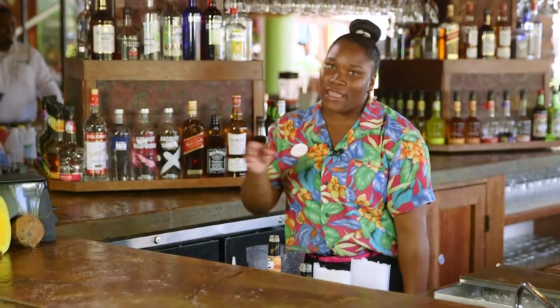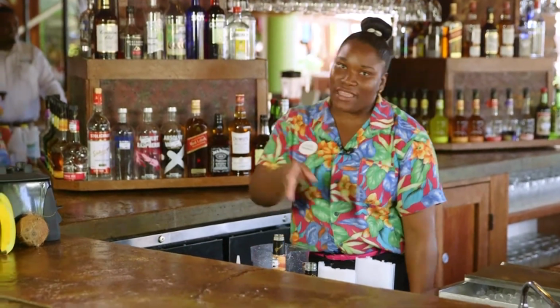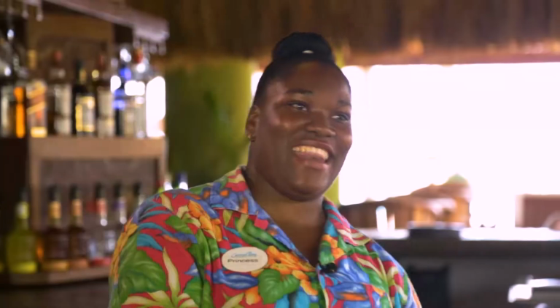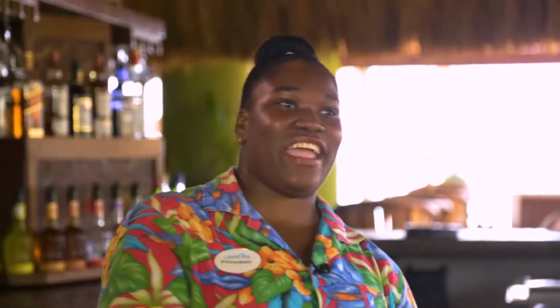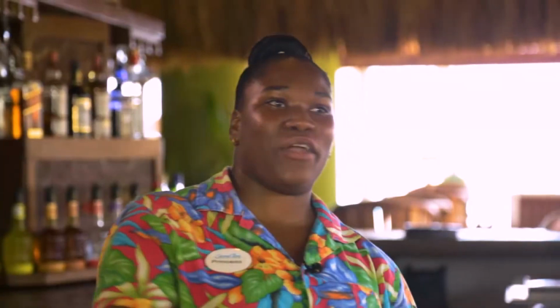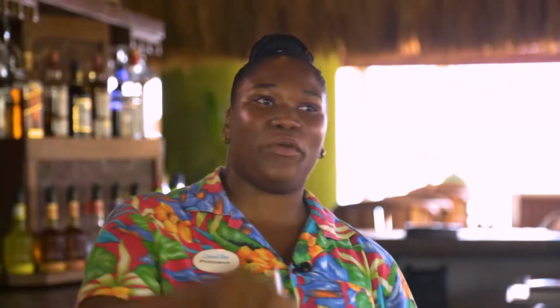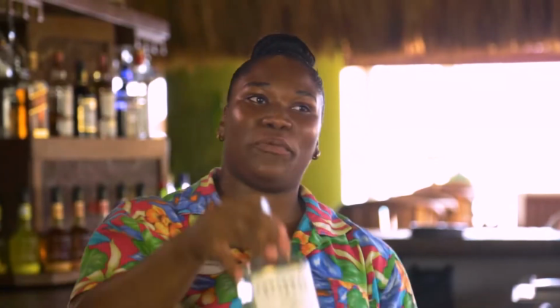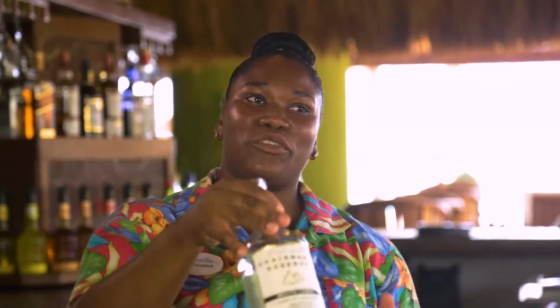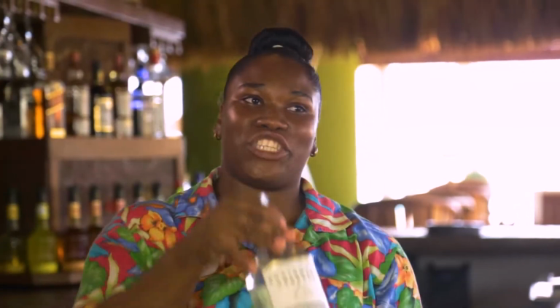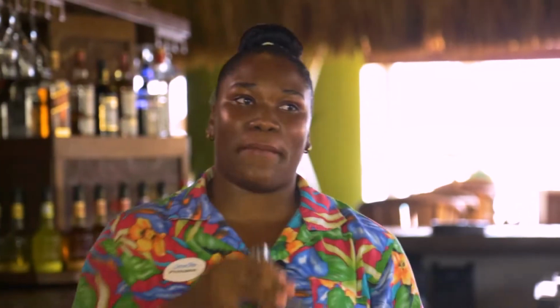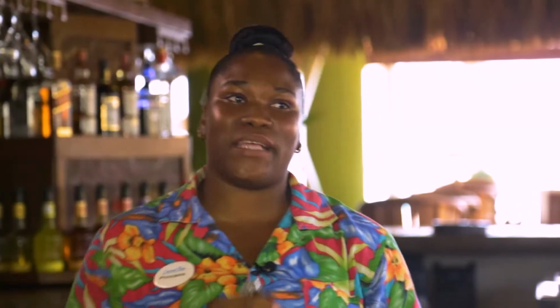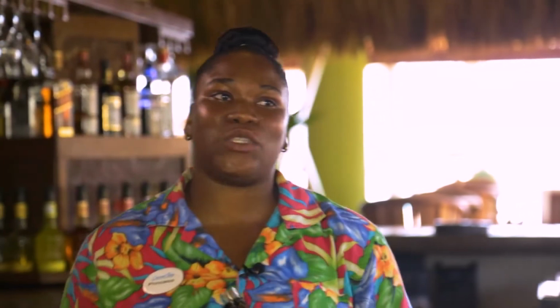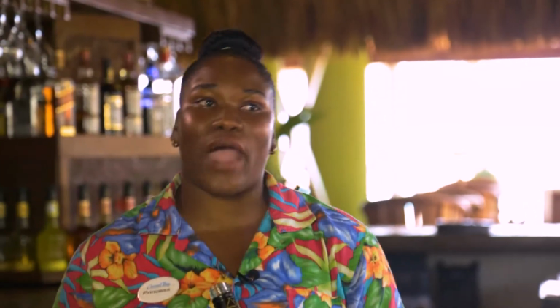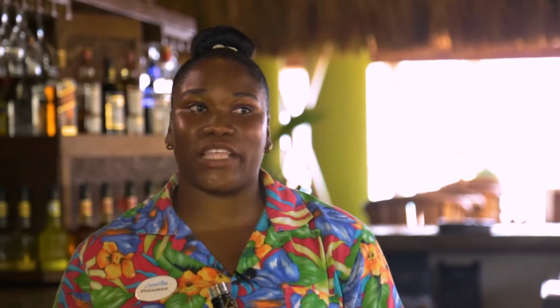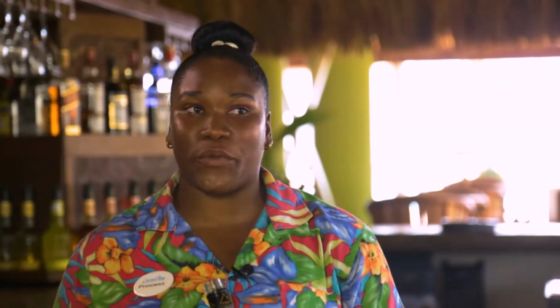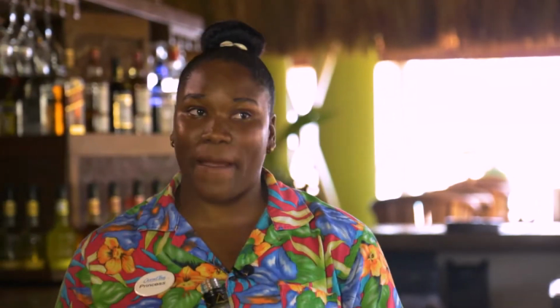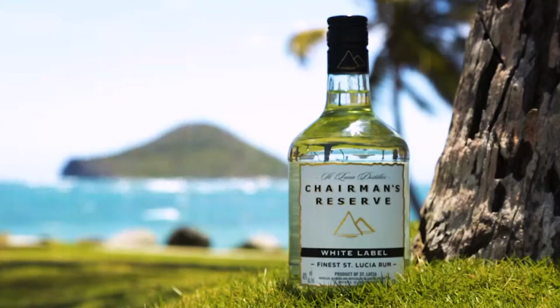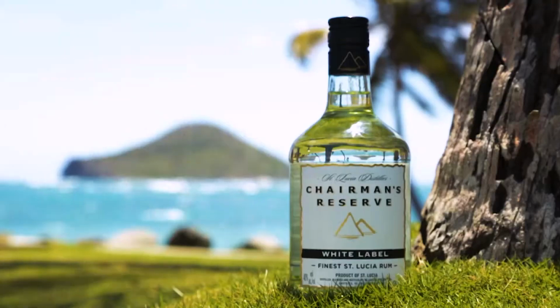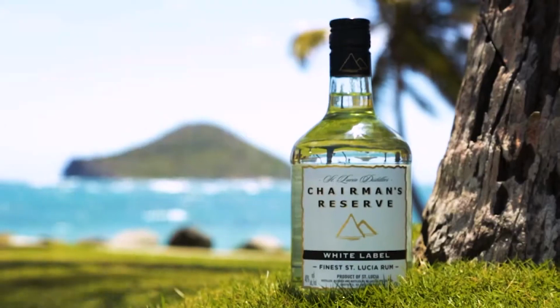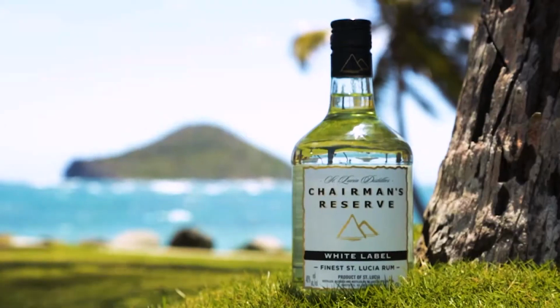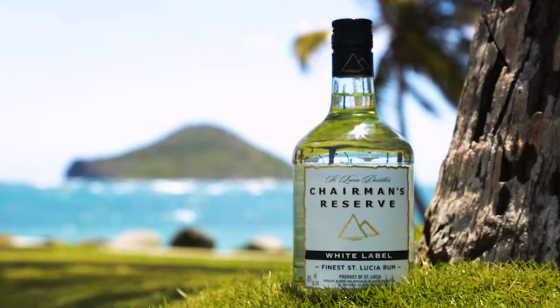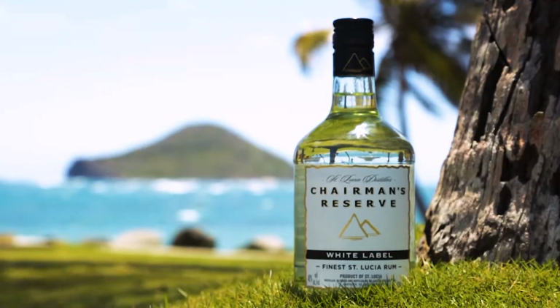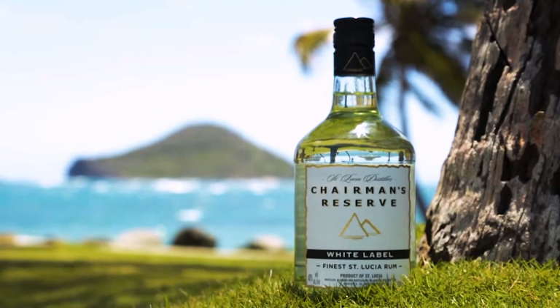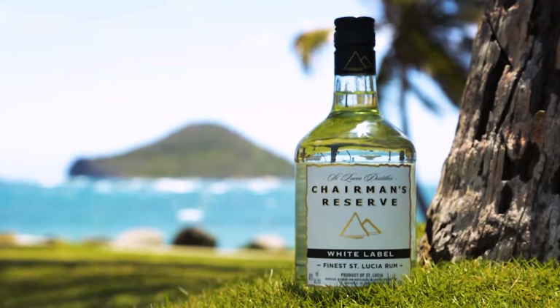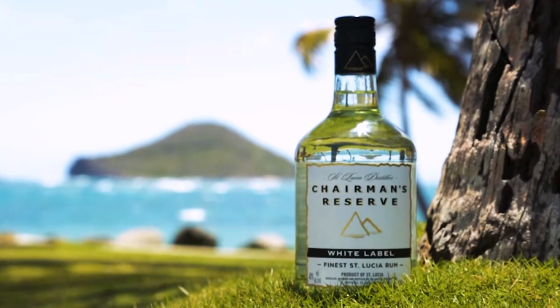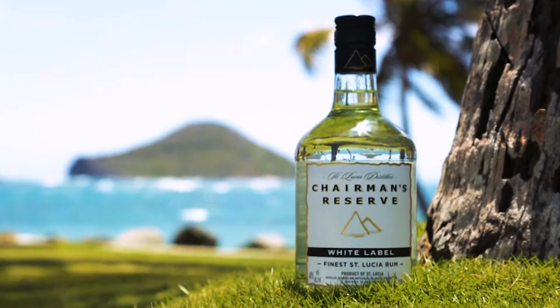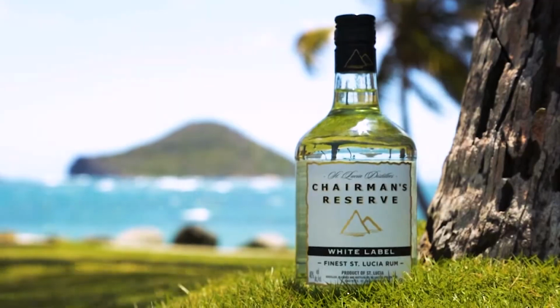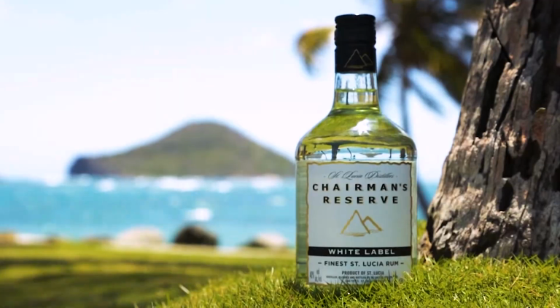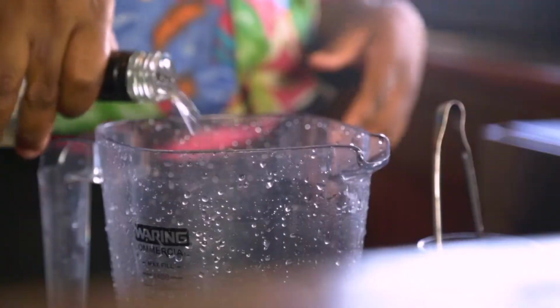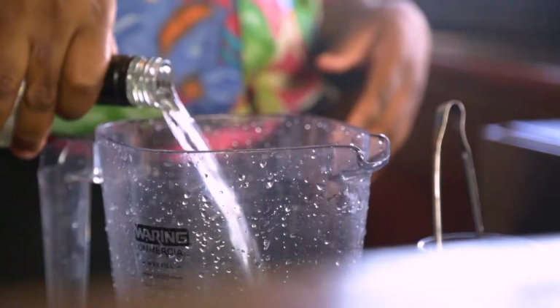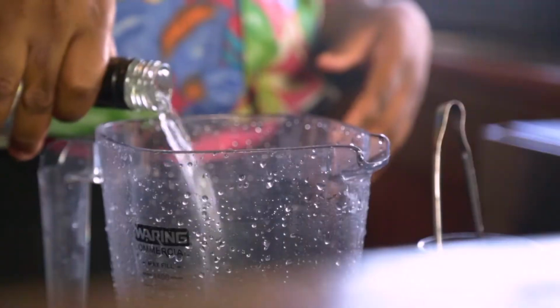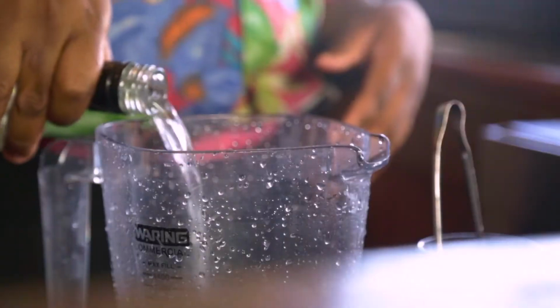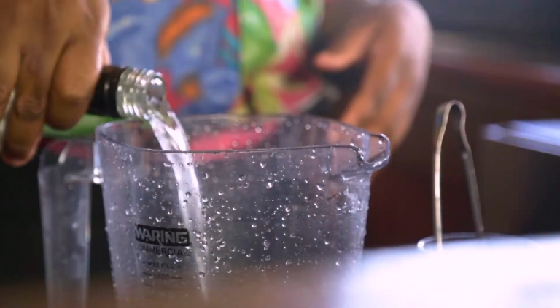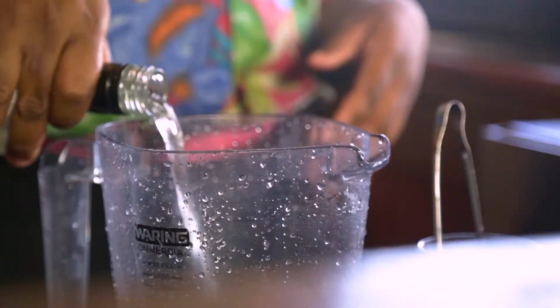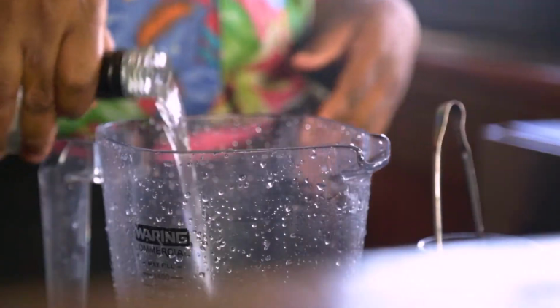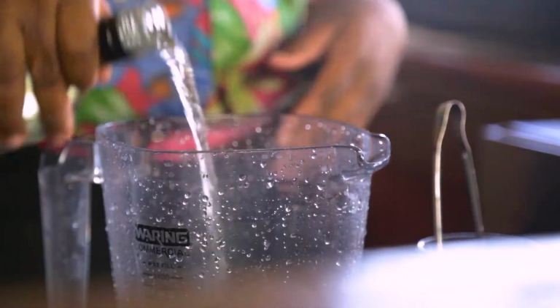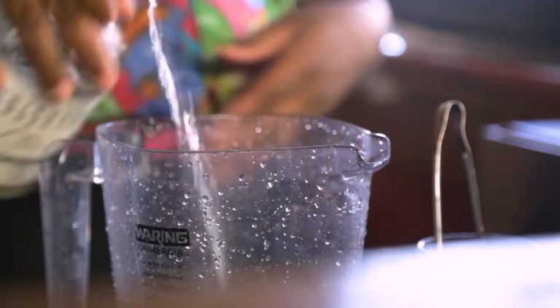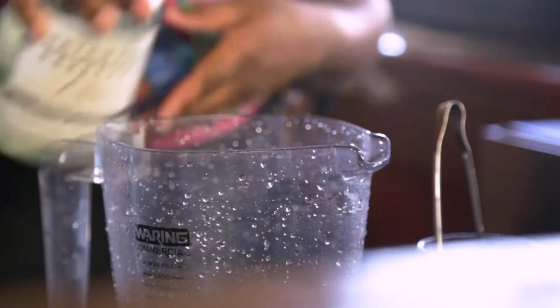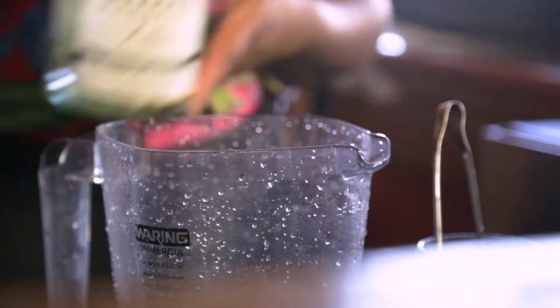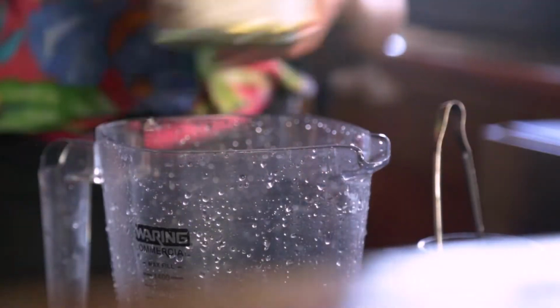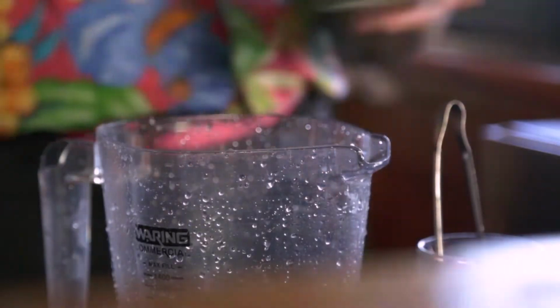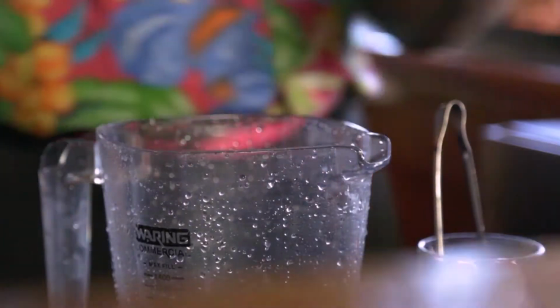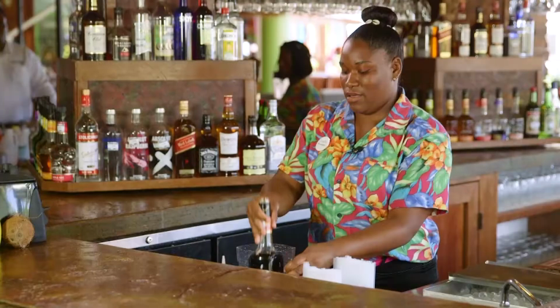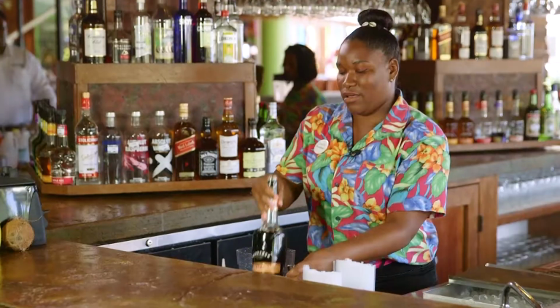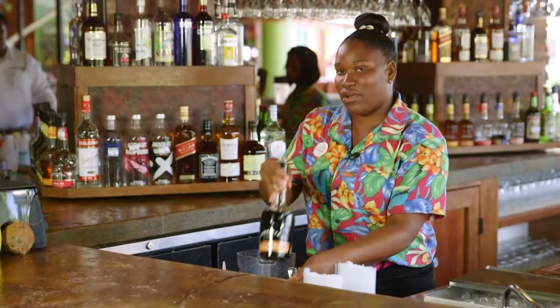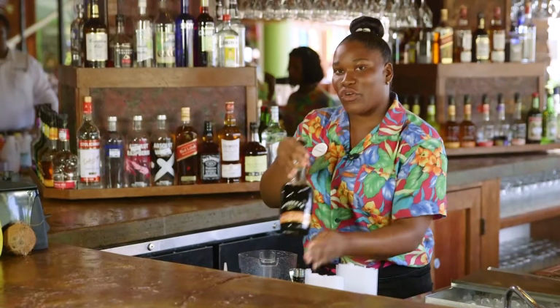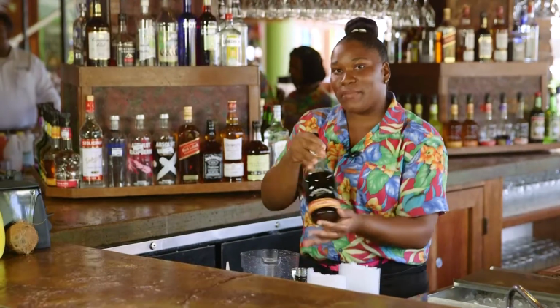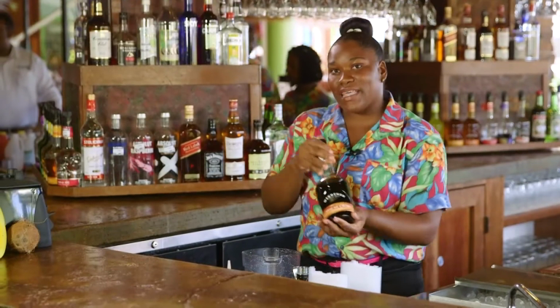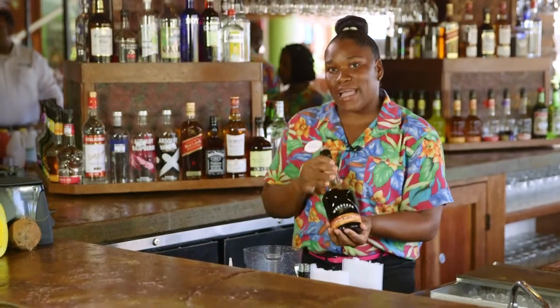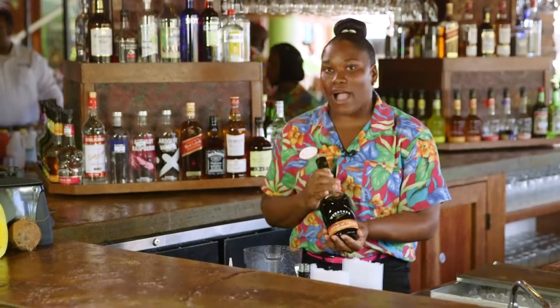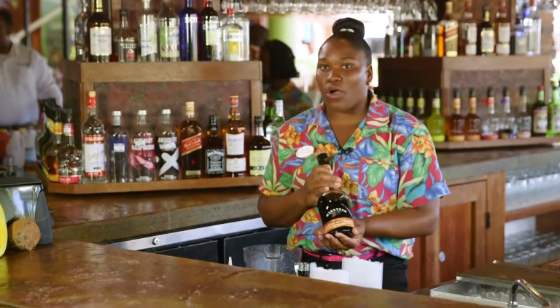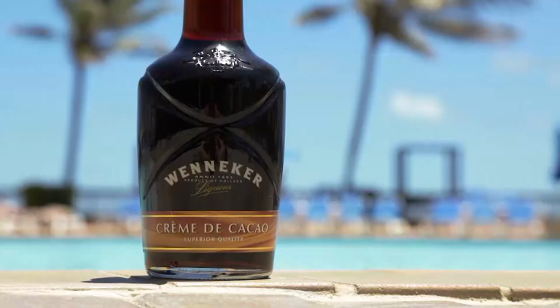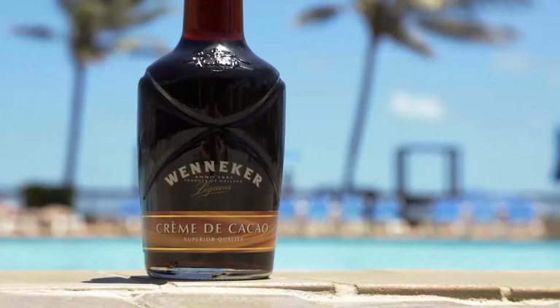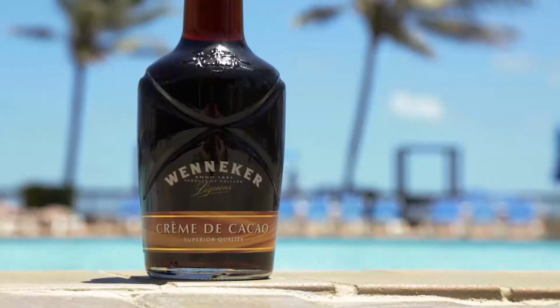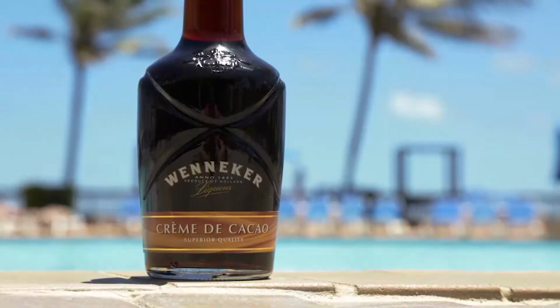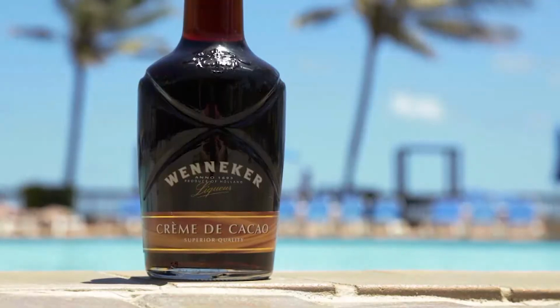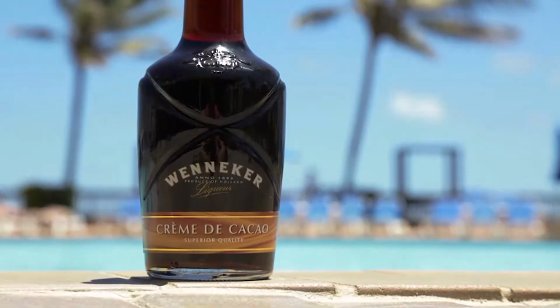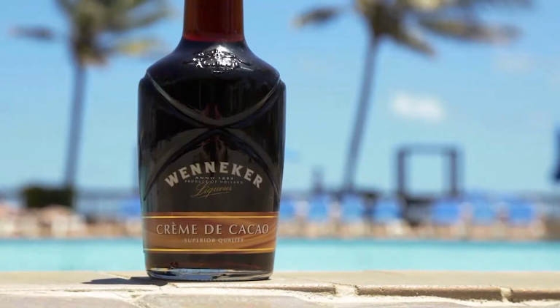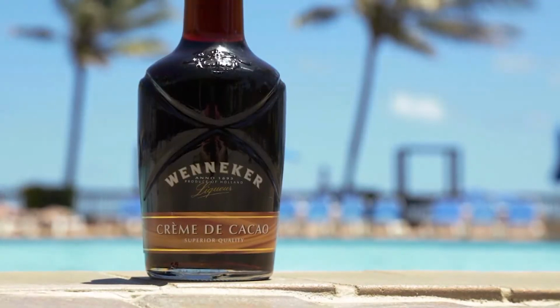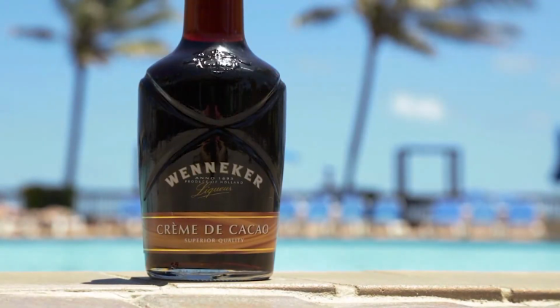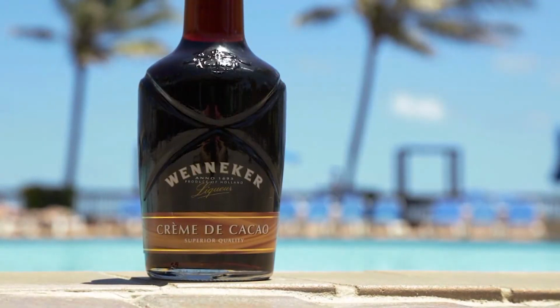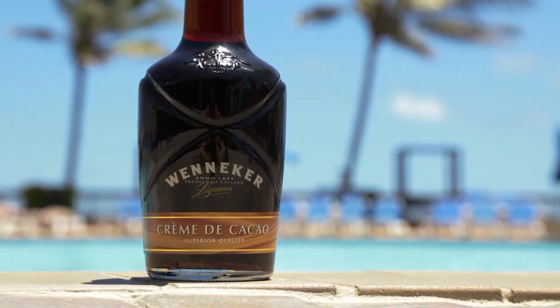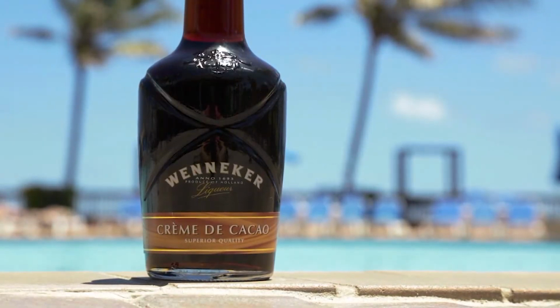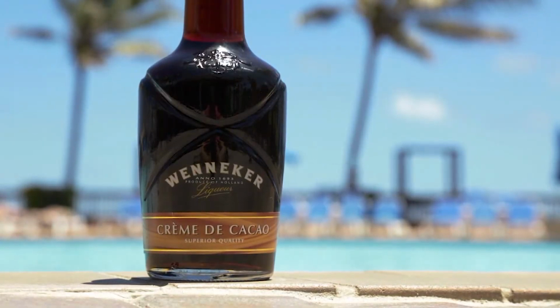In here, we put Chairman's White Rum and Crème de Cacao, which is a chocolate-flavored liquor.